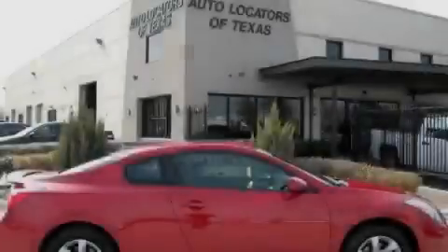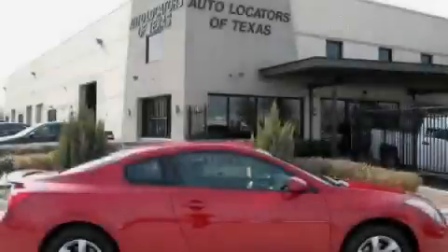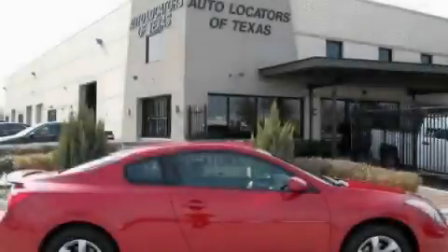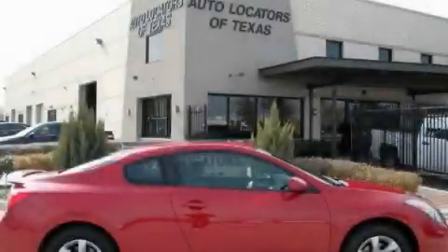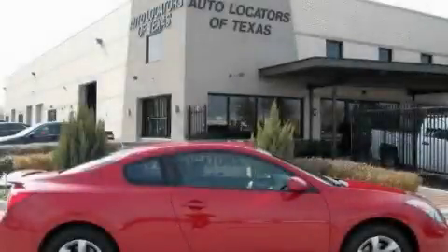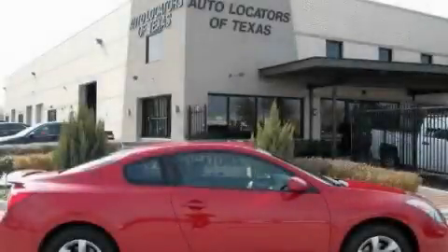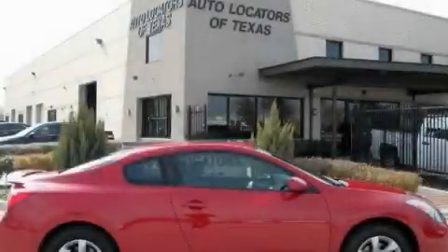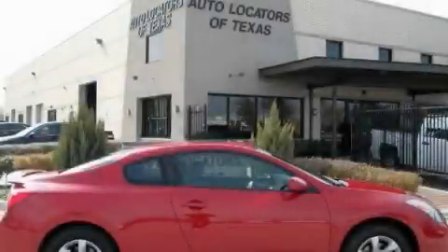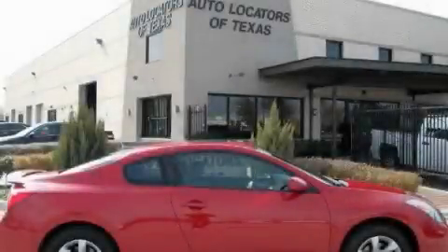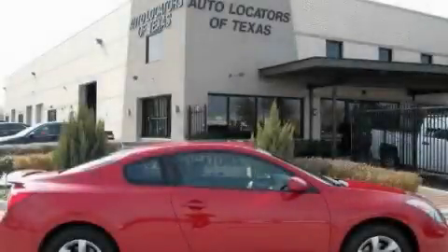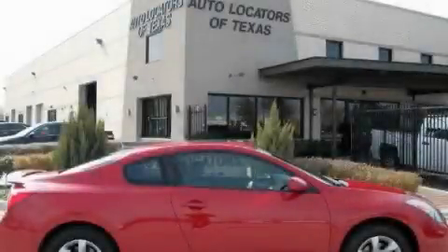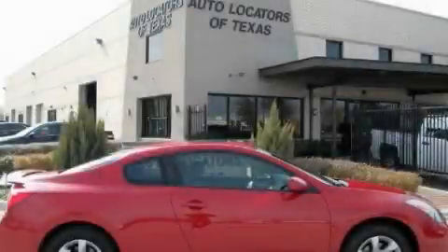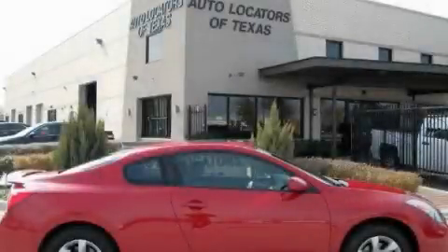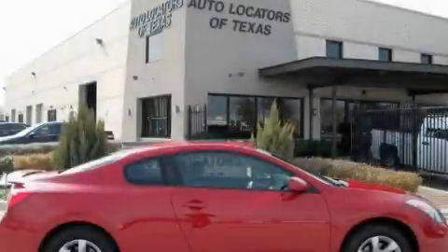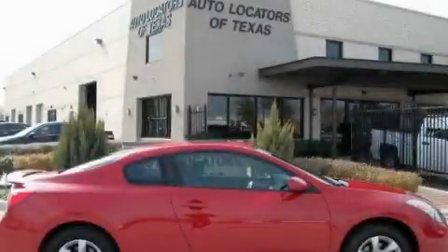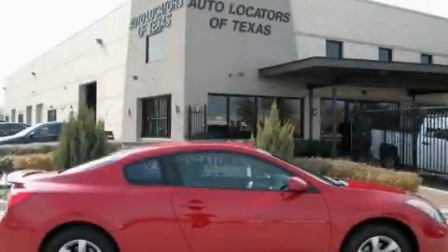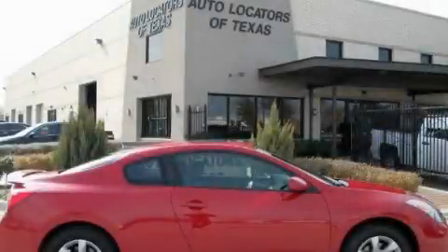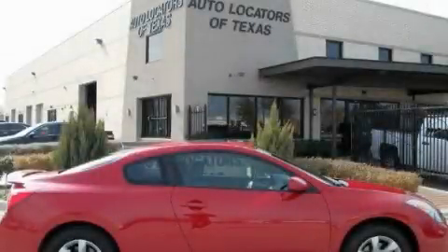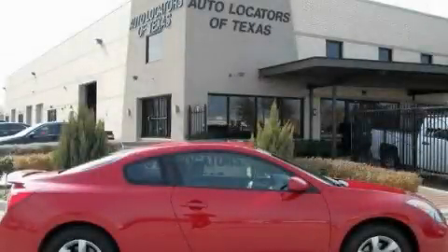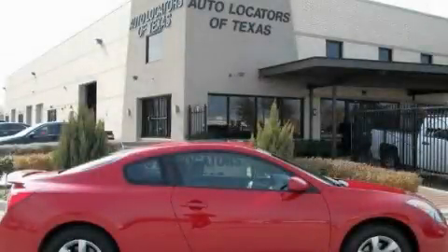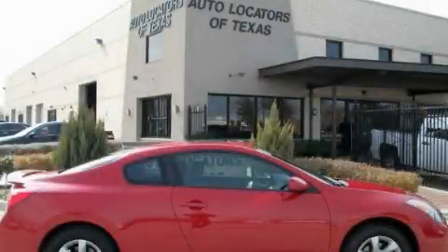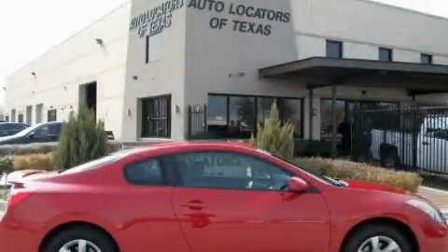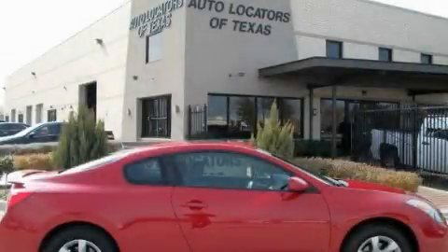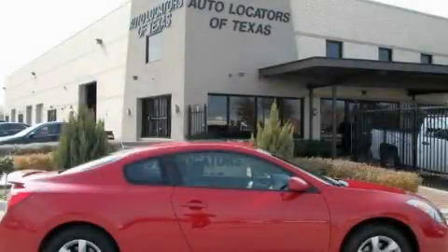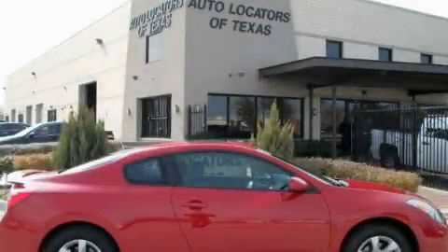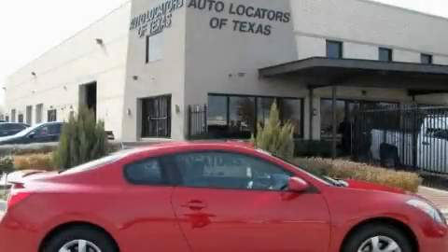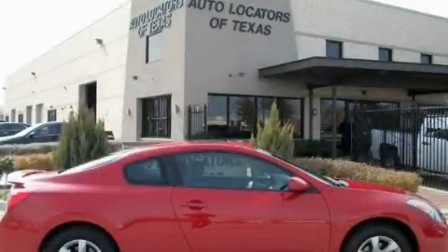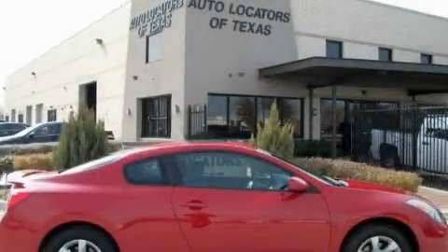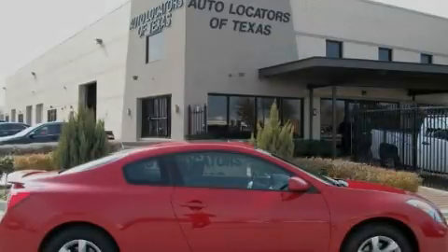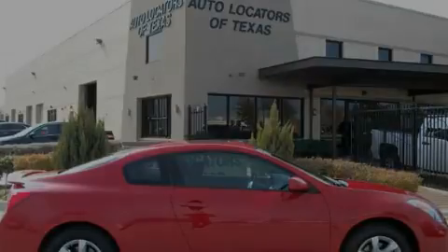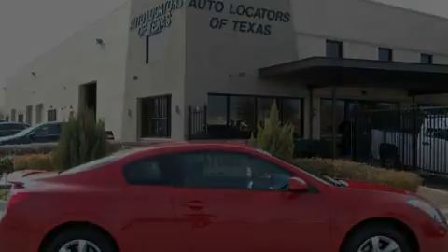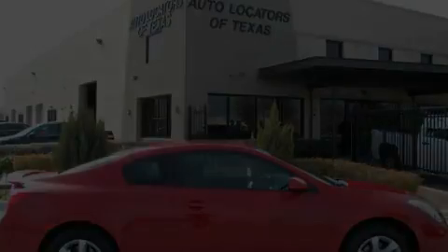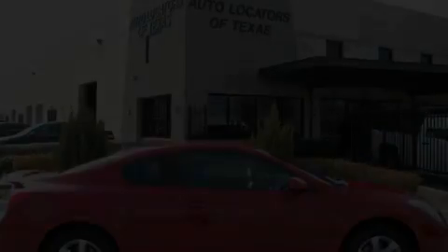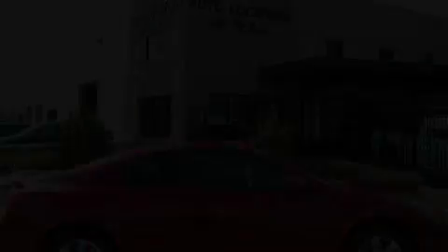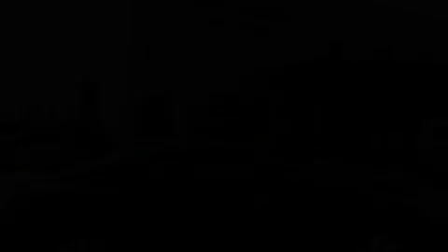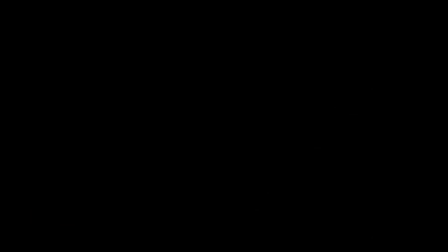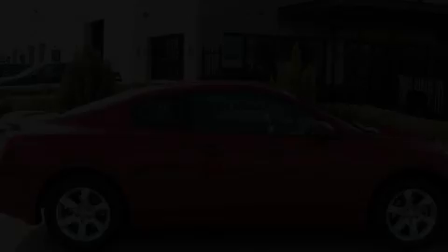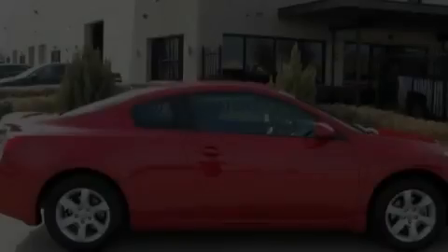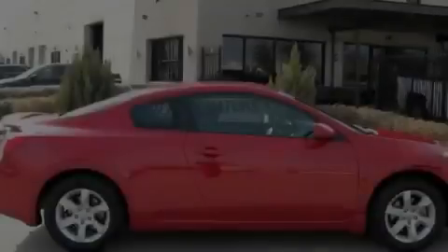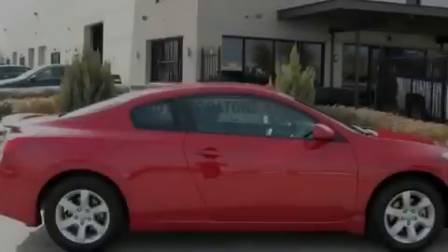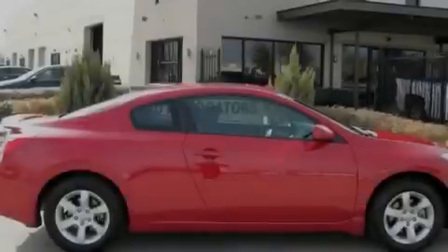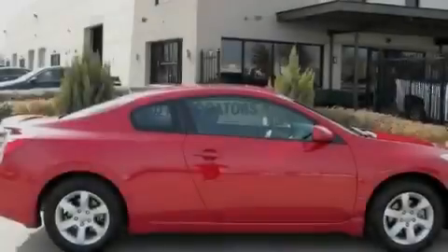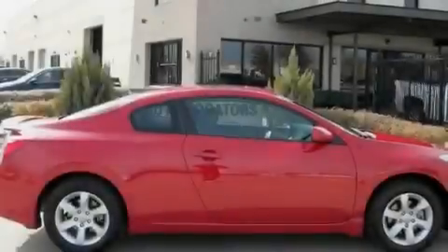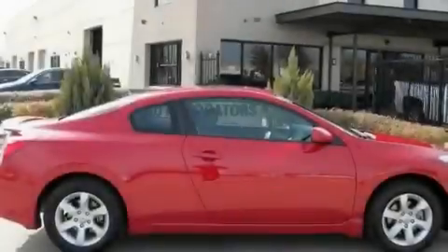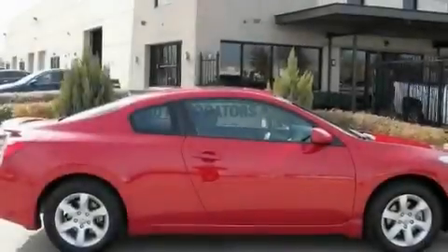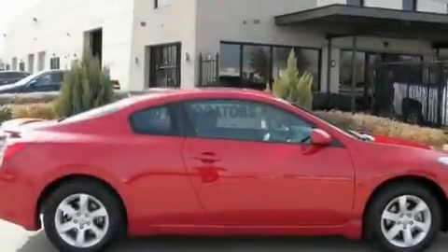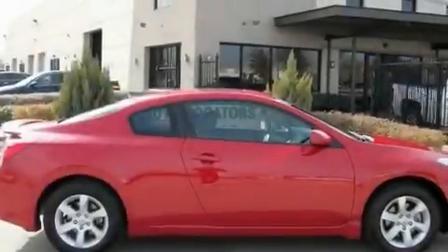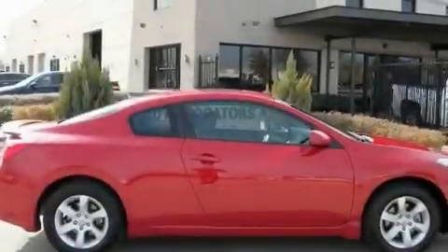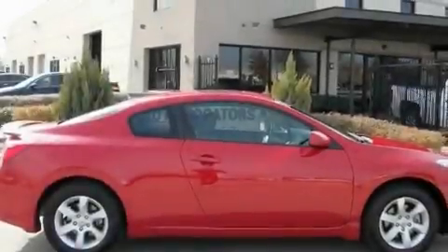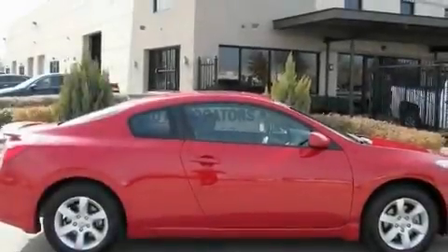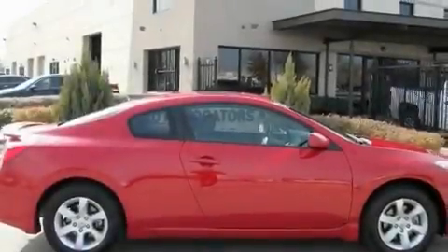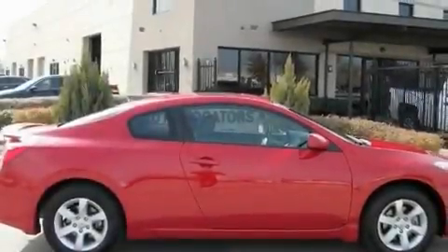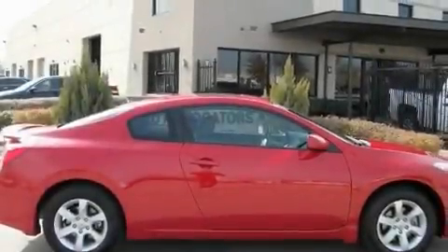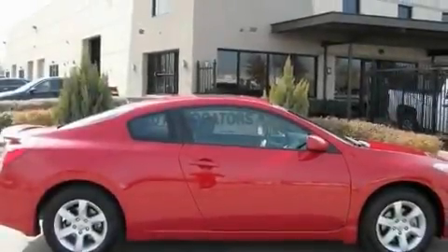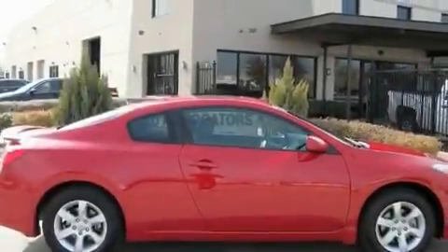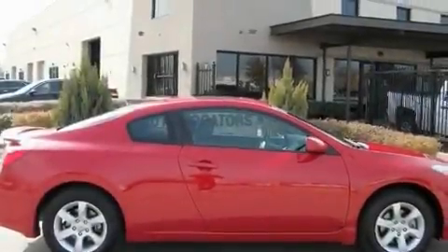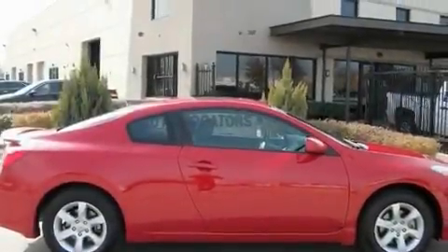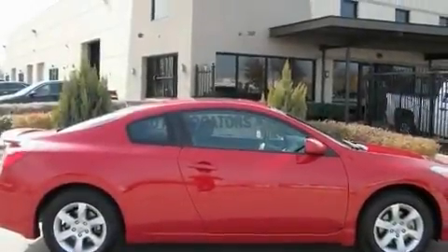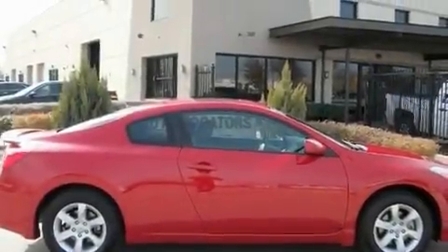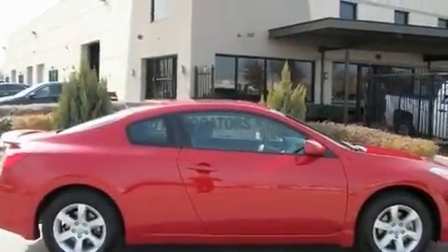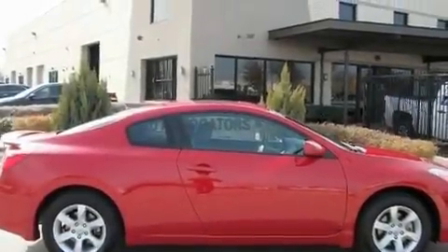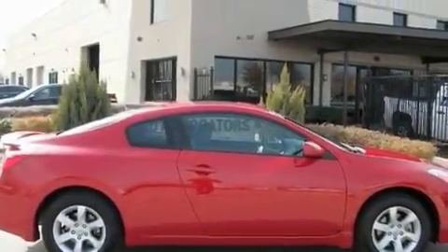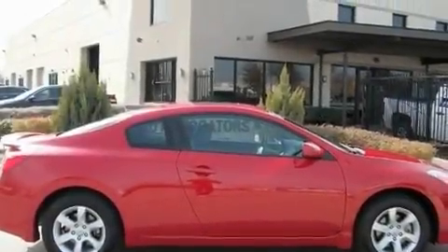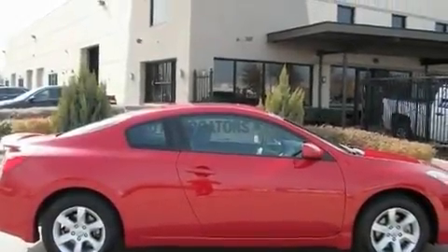This is a 2008 Nissan Altima. It has a 2.5-liter four-cylinder engine and an automatic transmission.